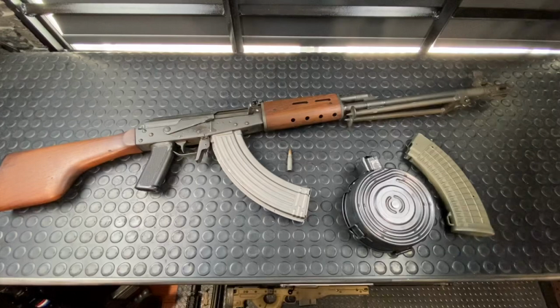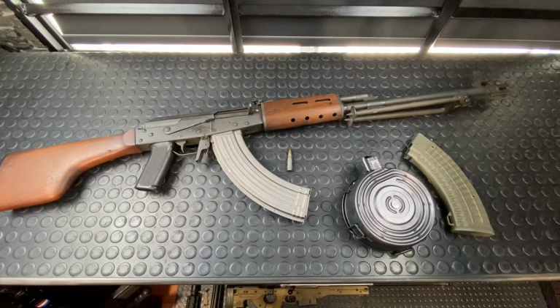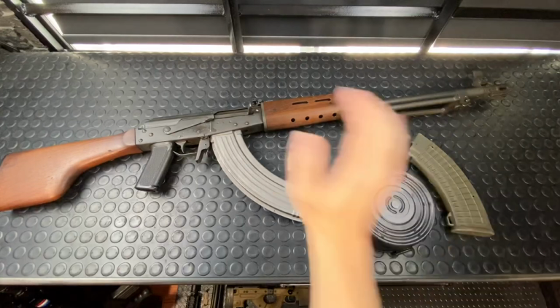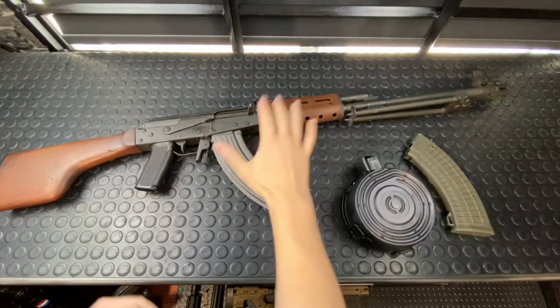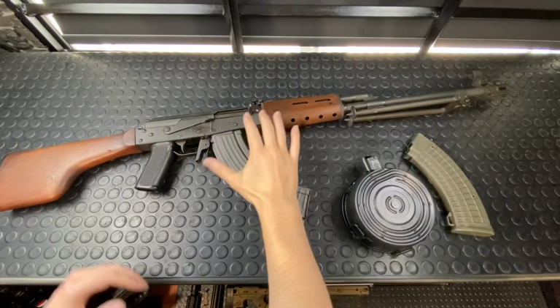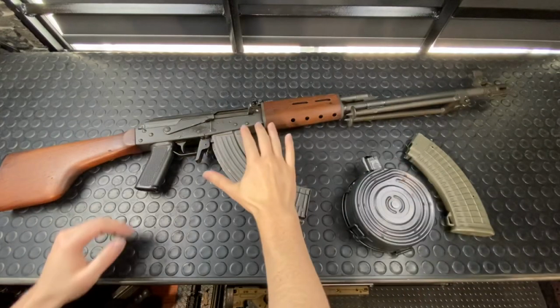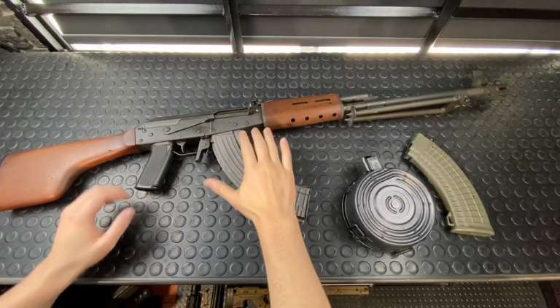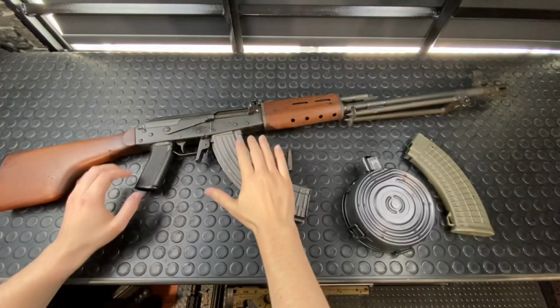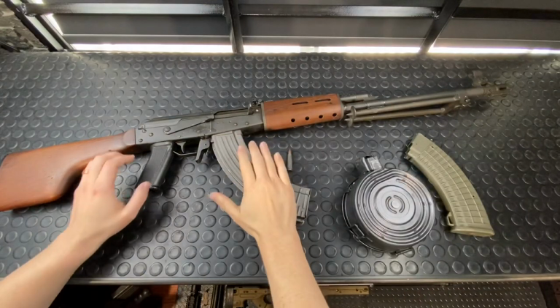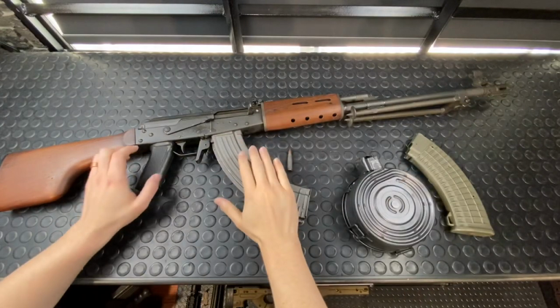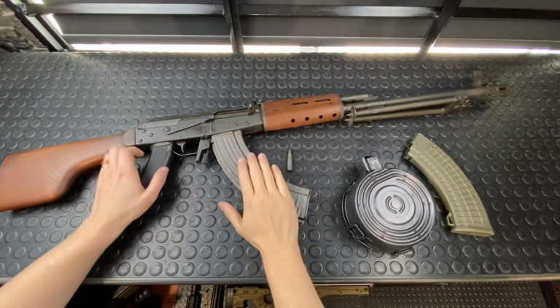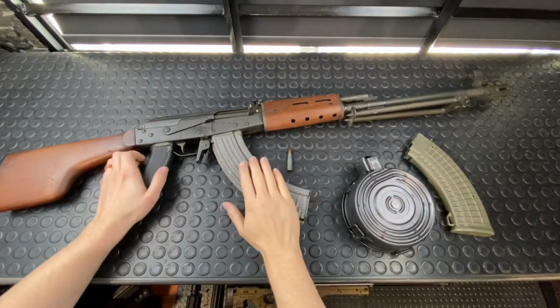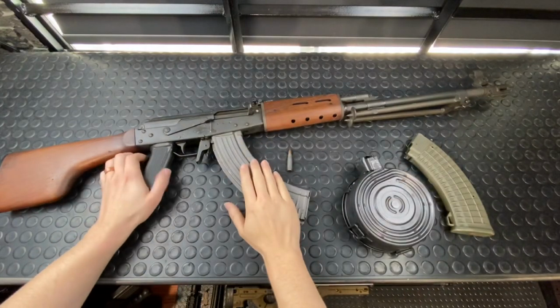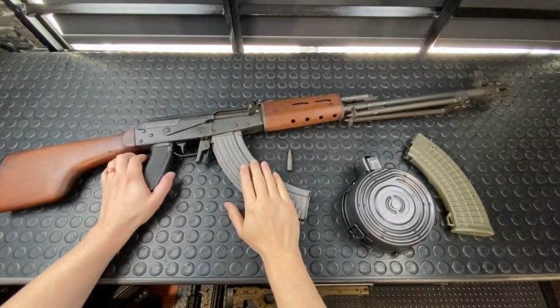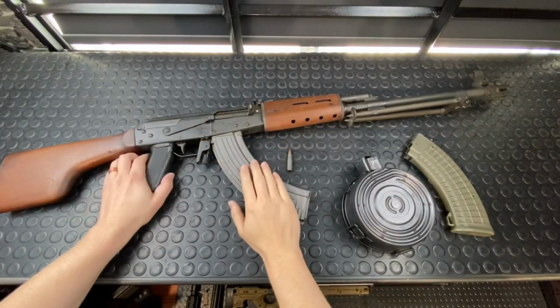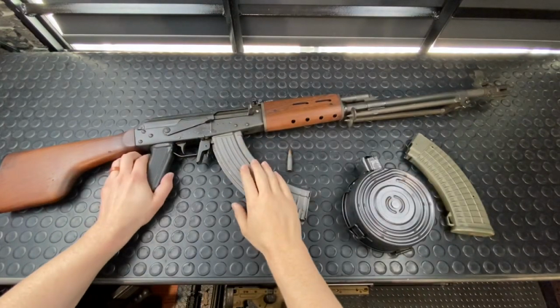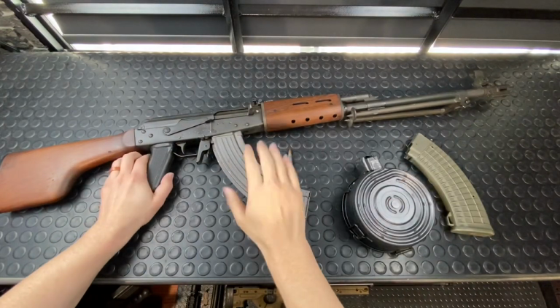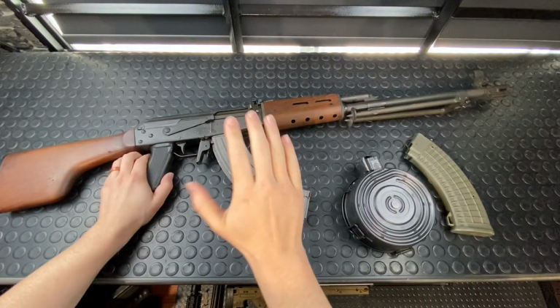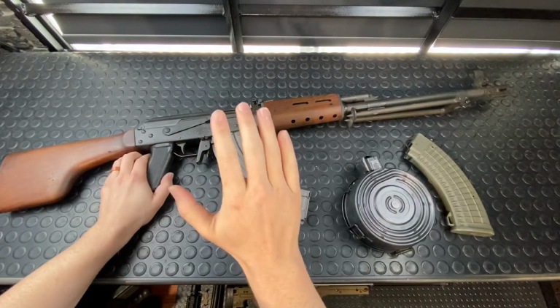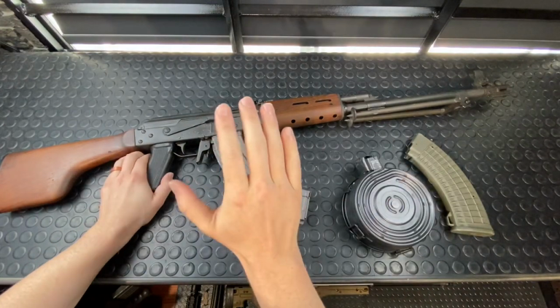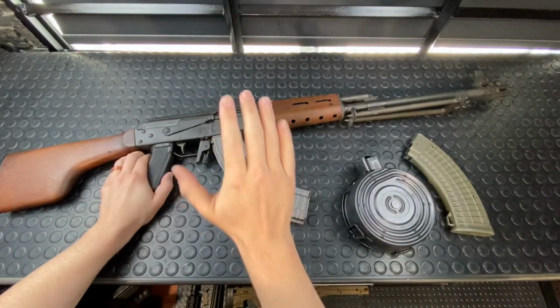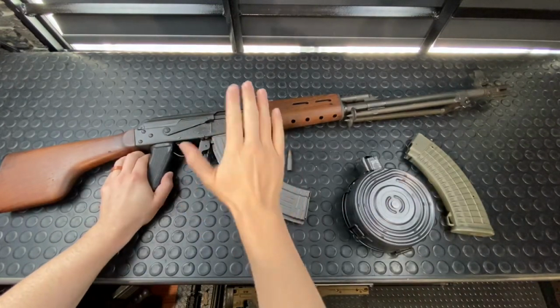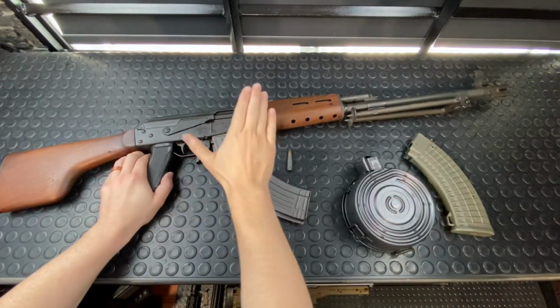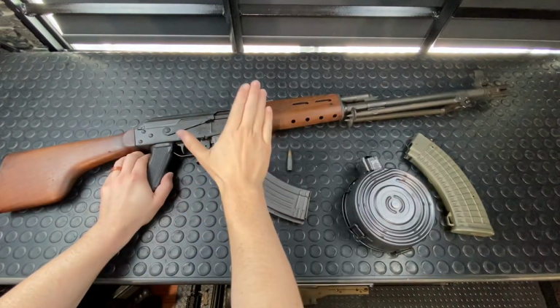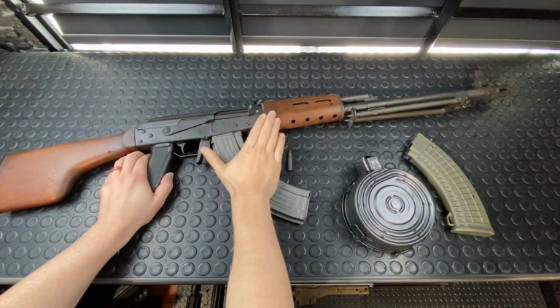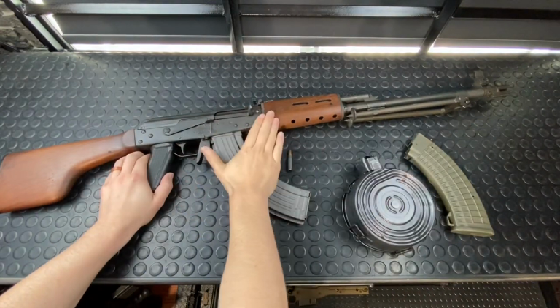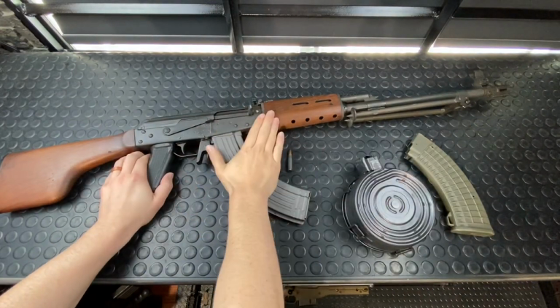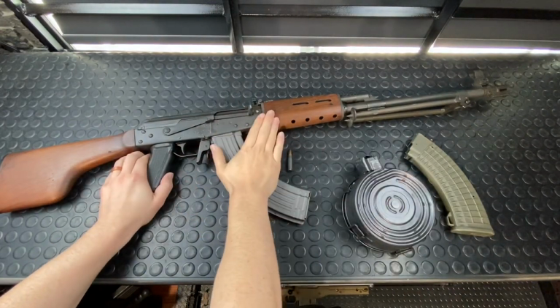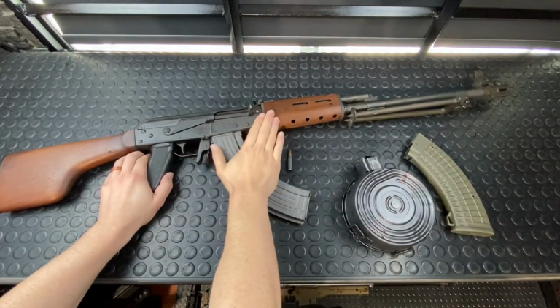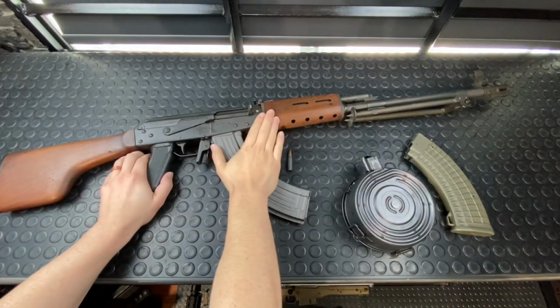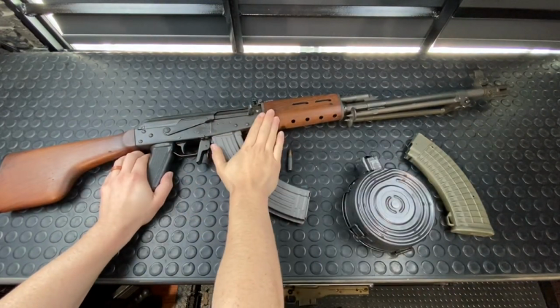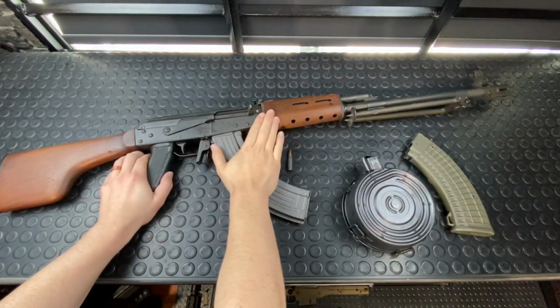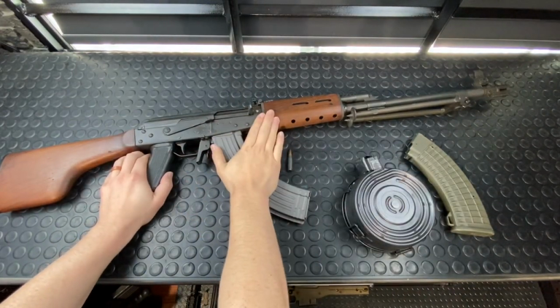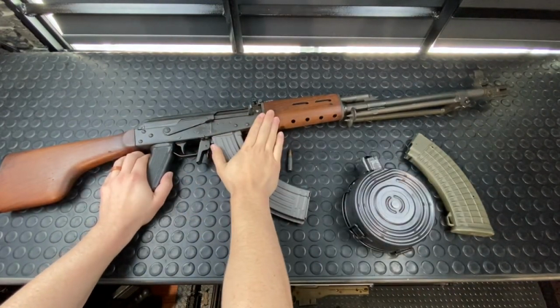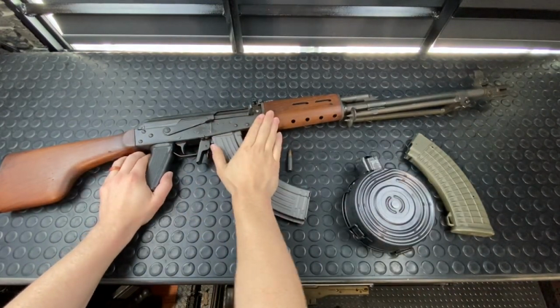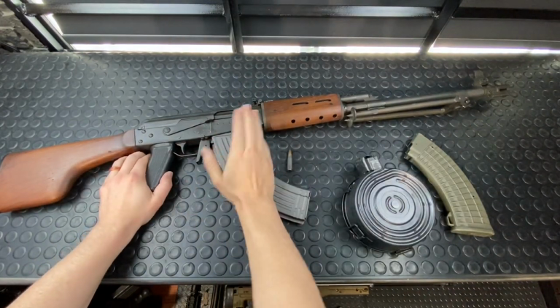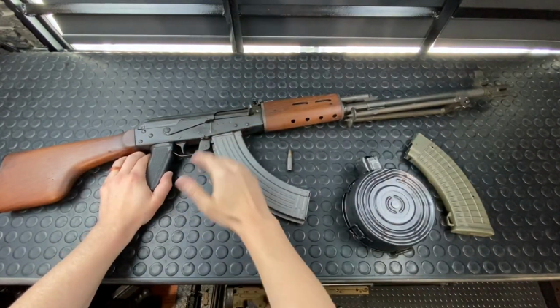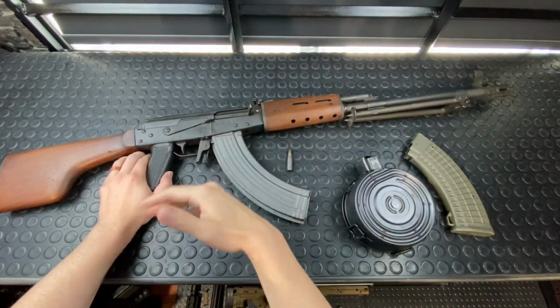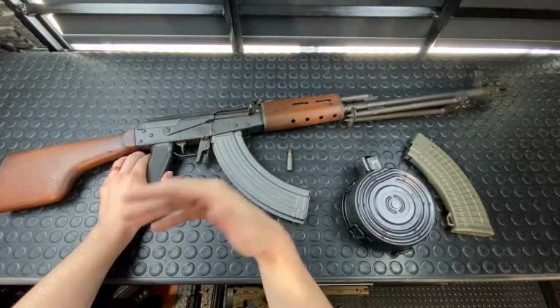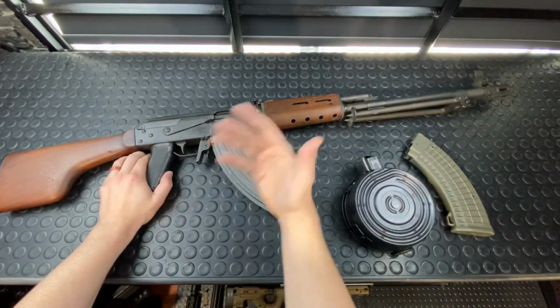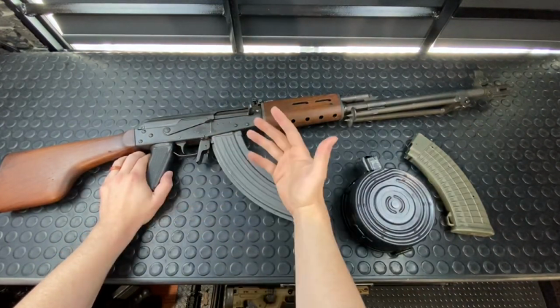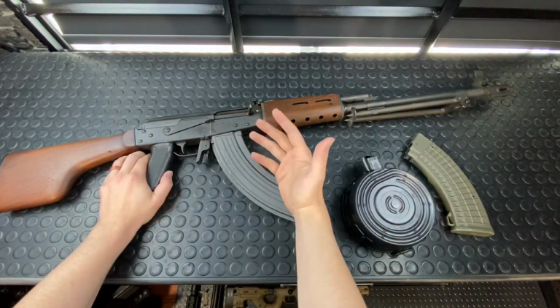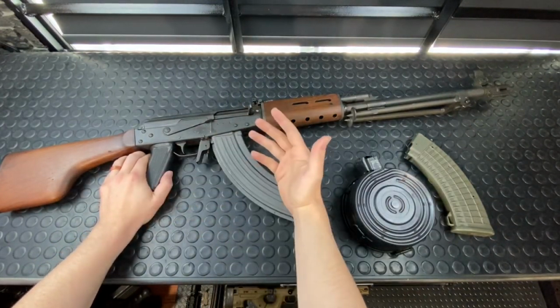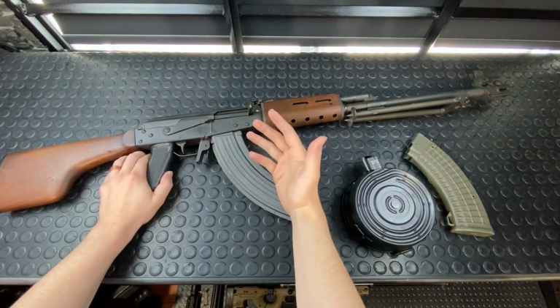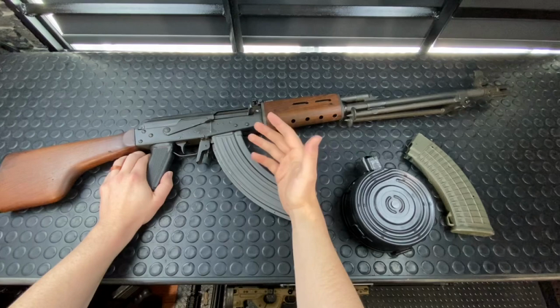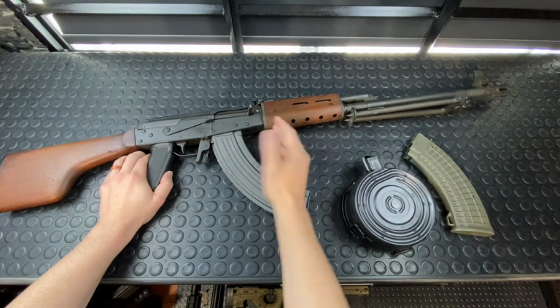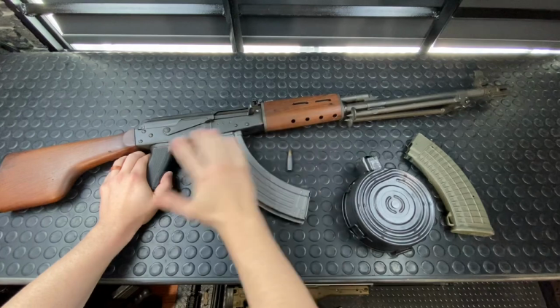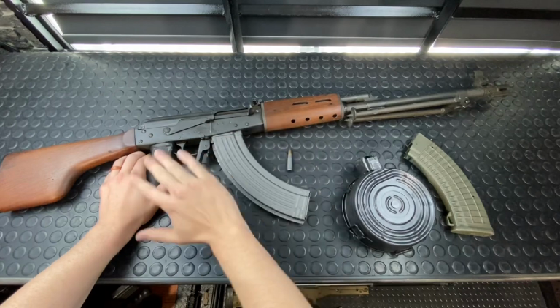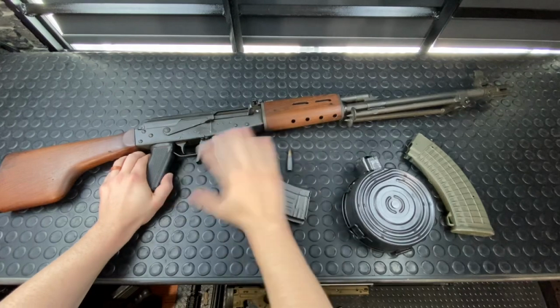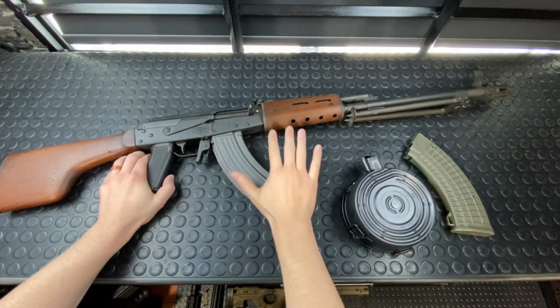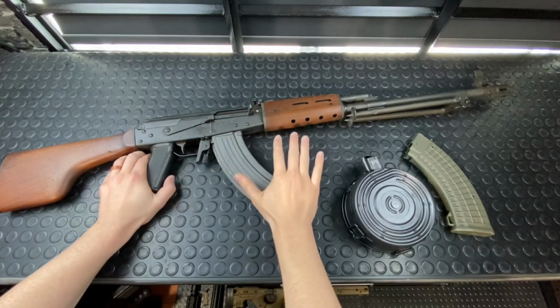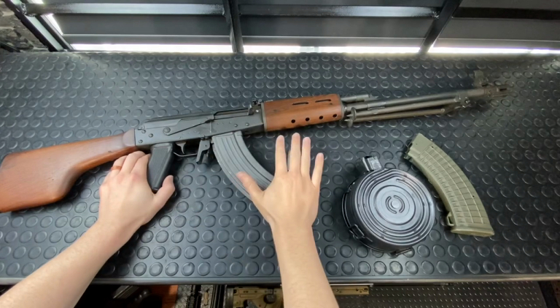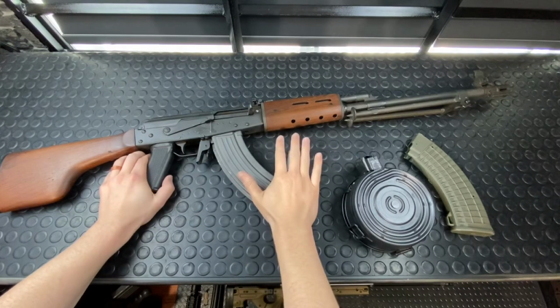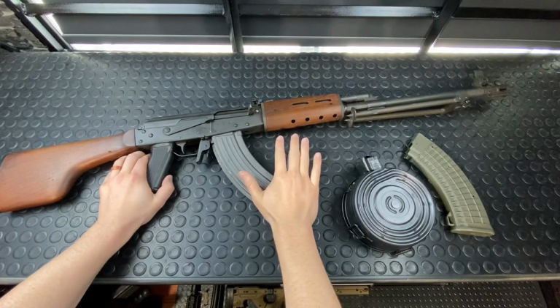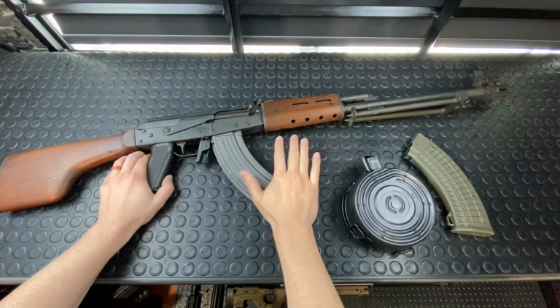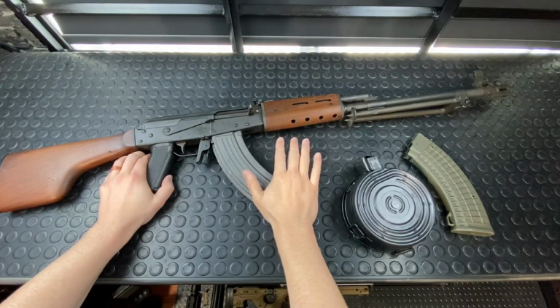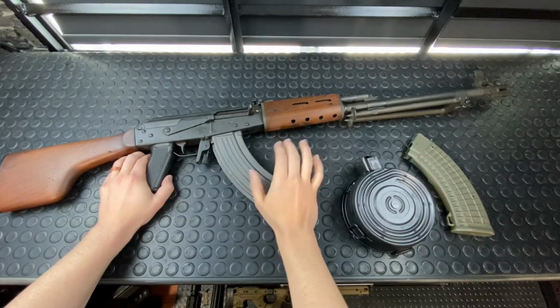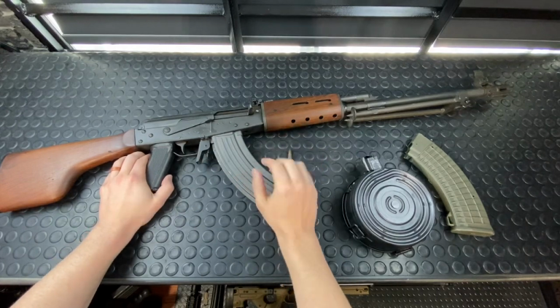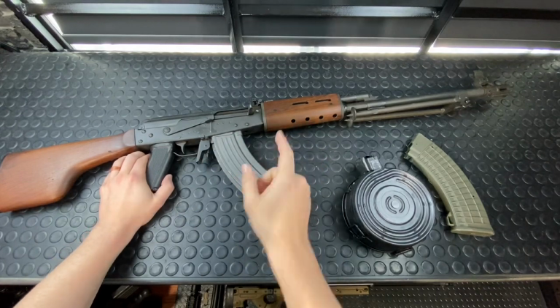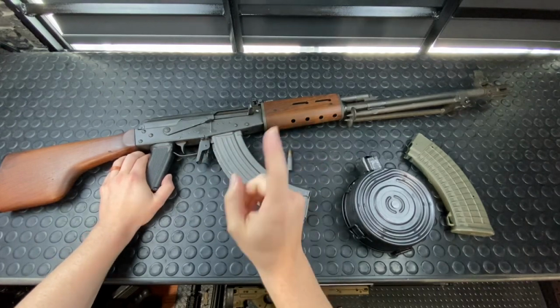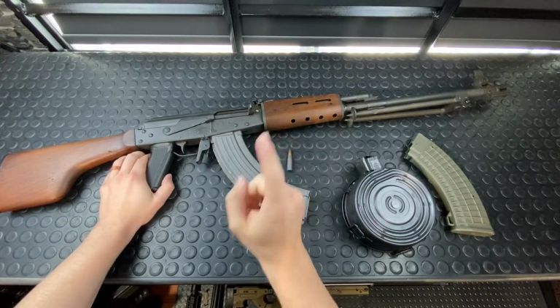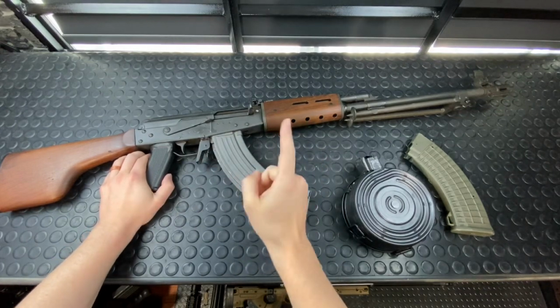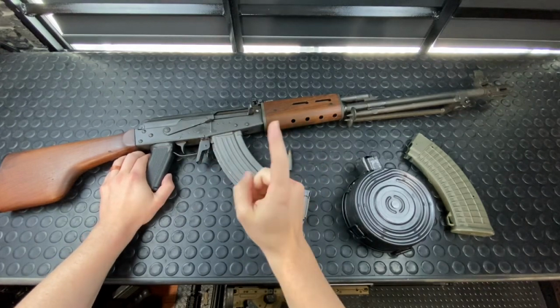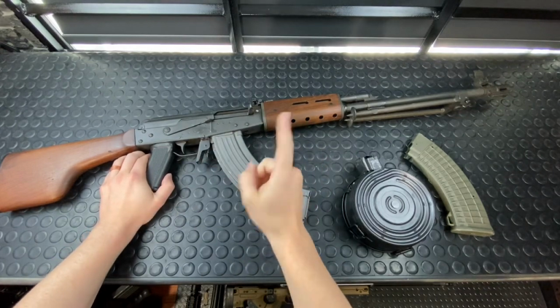Hey guys, Armand Gun here today. We've got an RPK for you guys. We're going to break it down, show you the disassembly process, but there's one caveat.